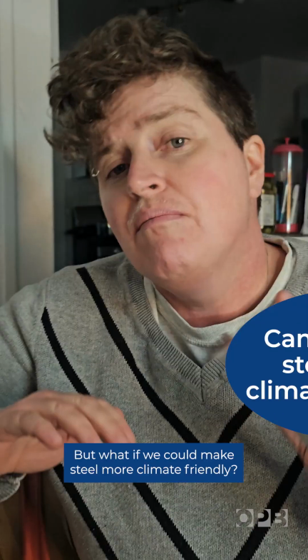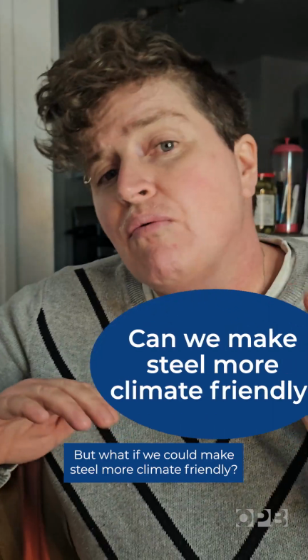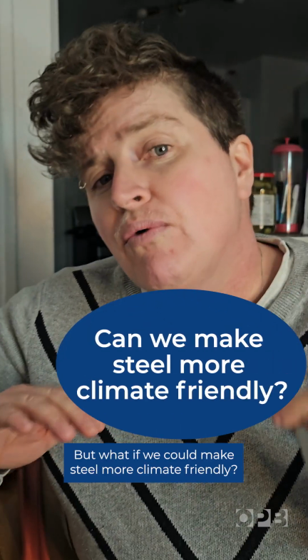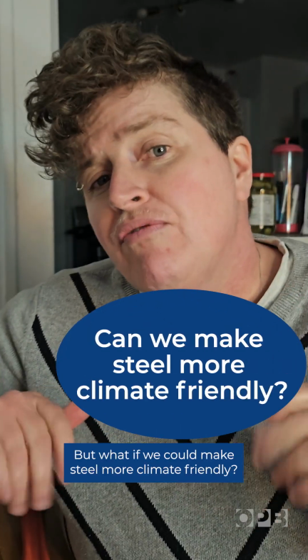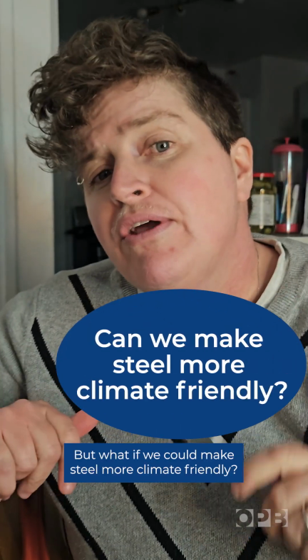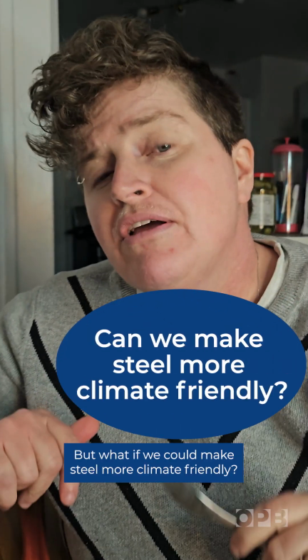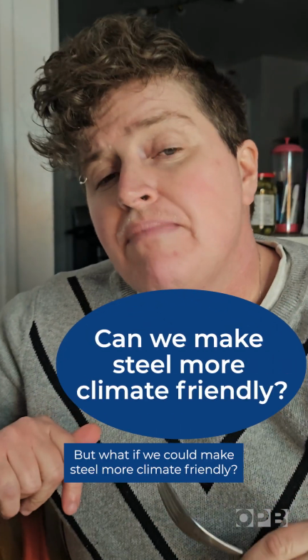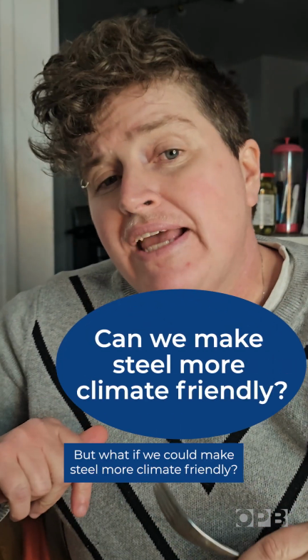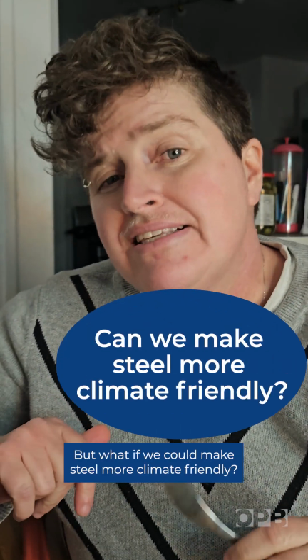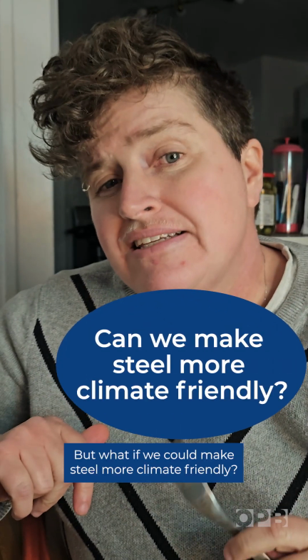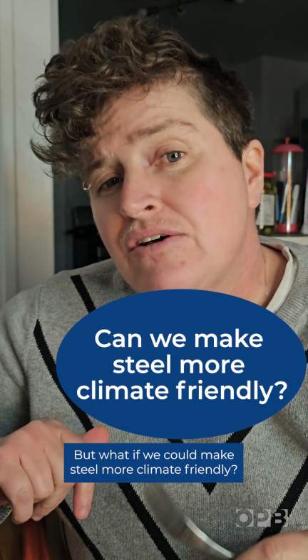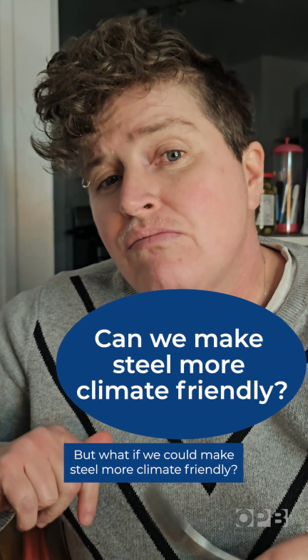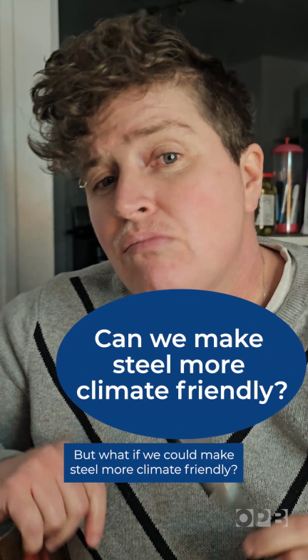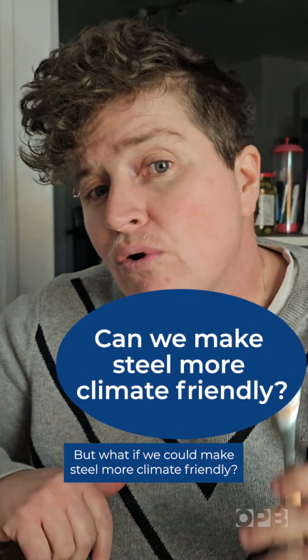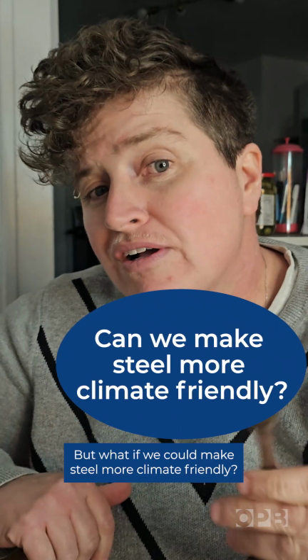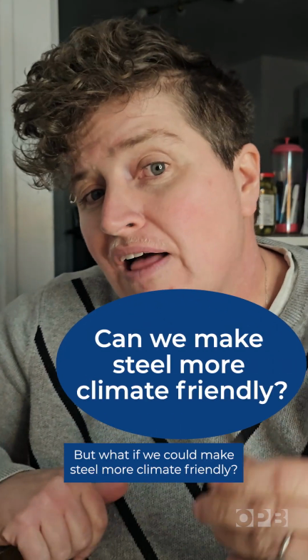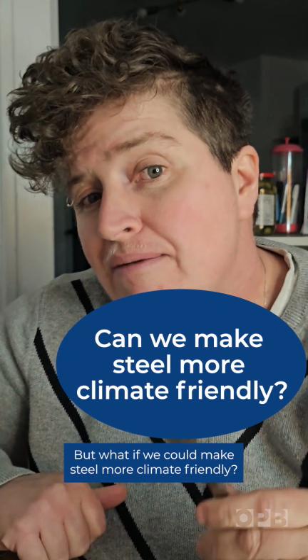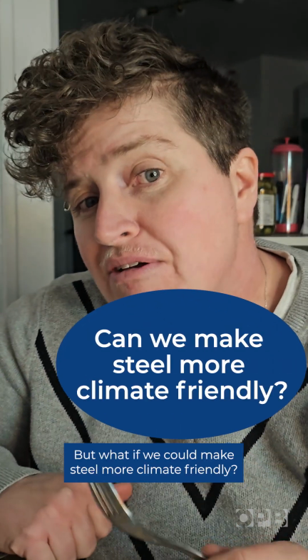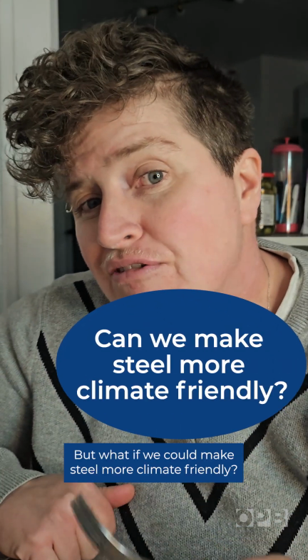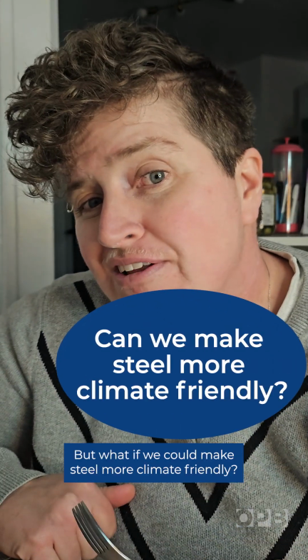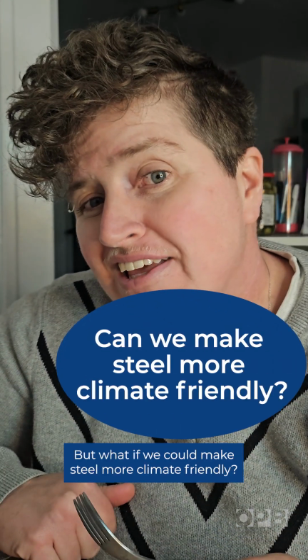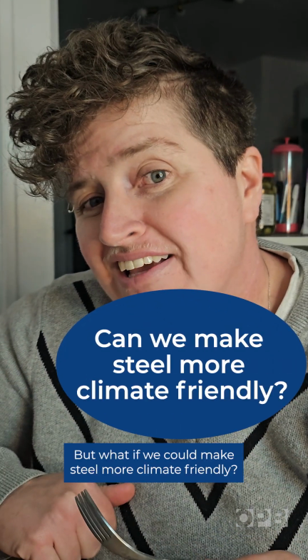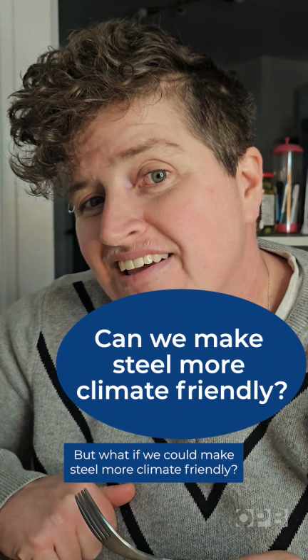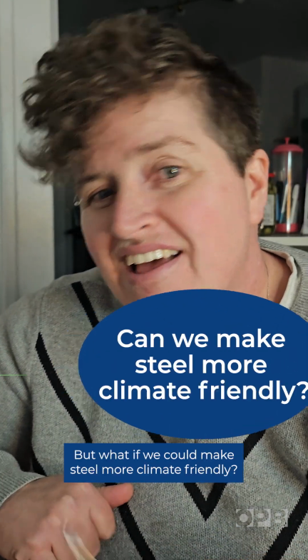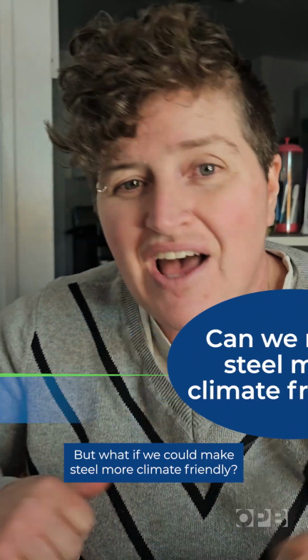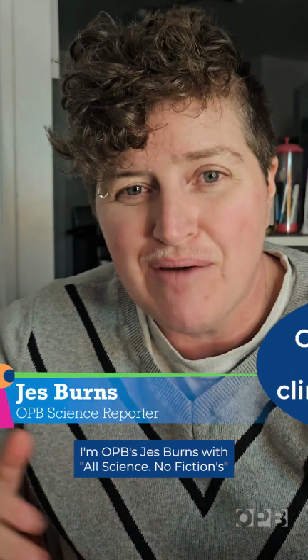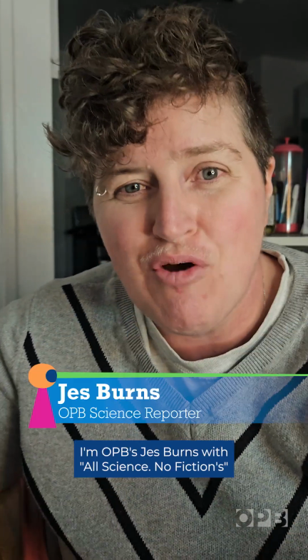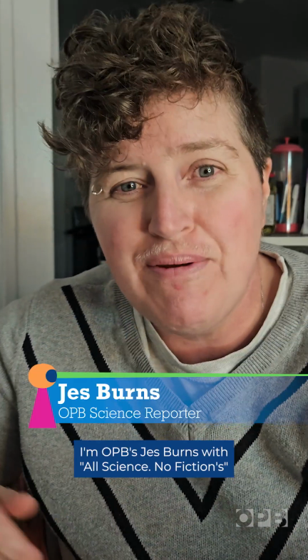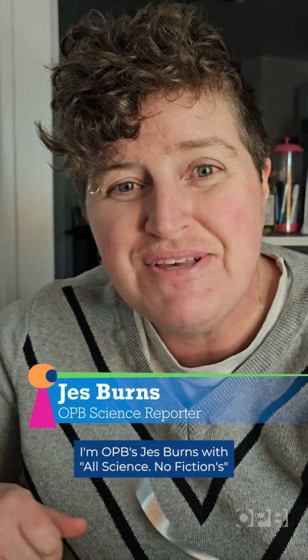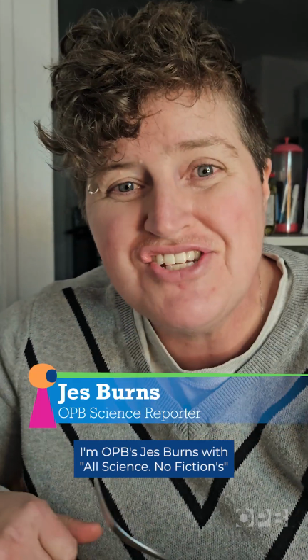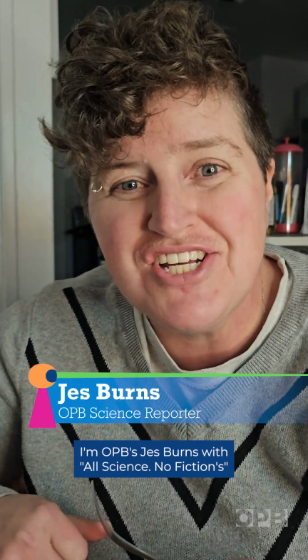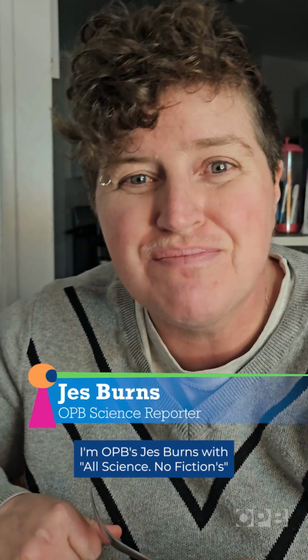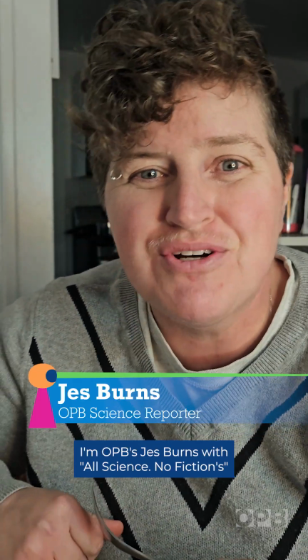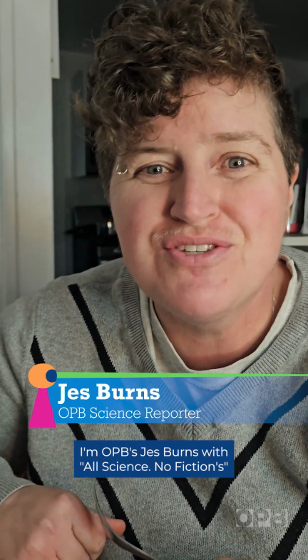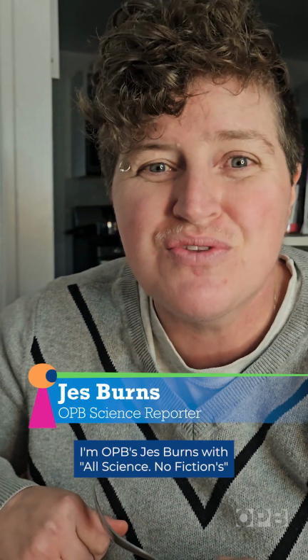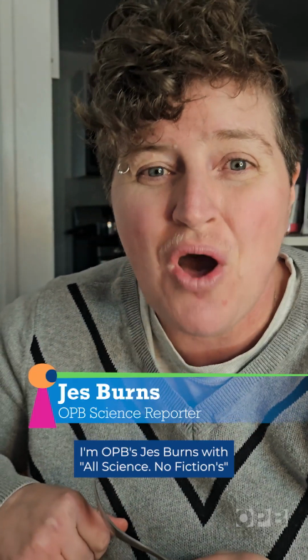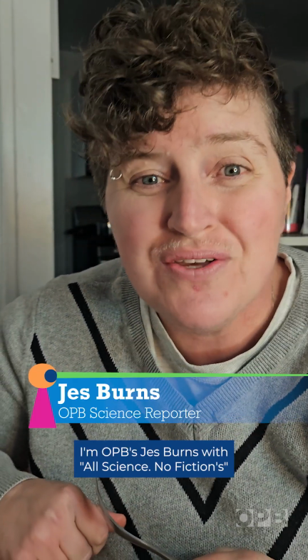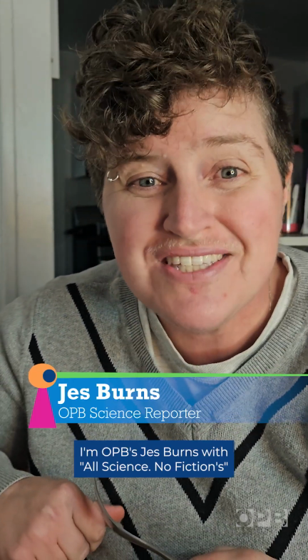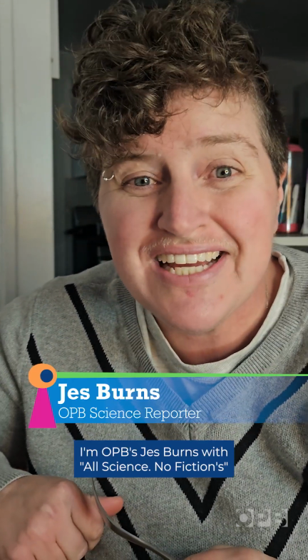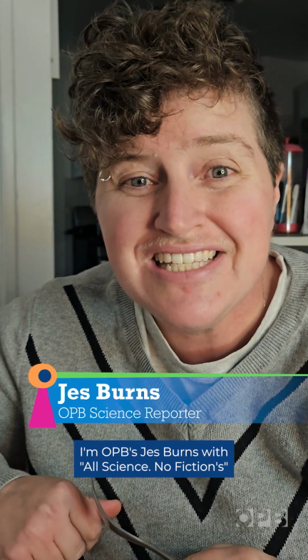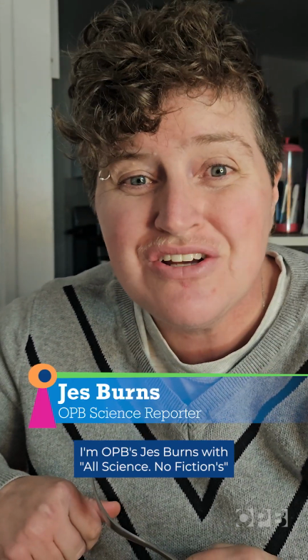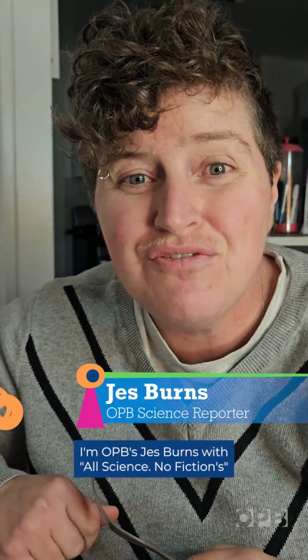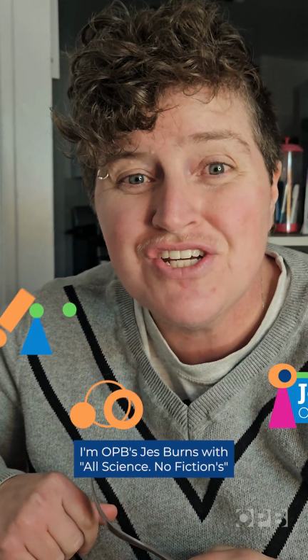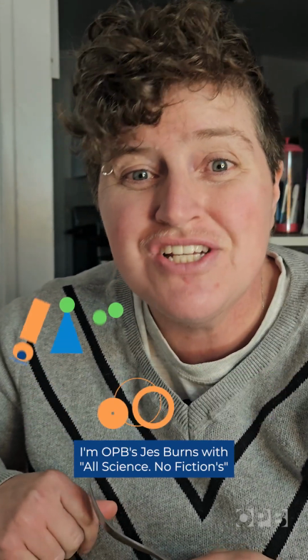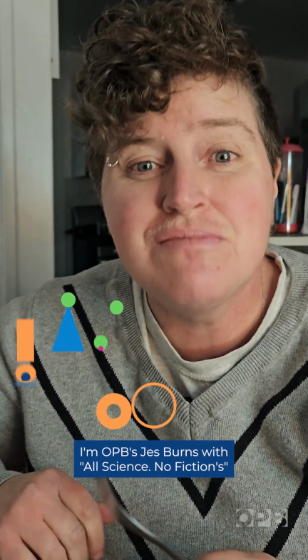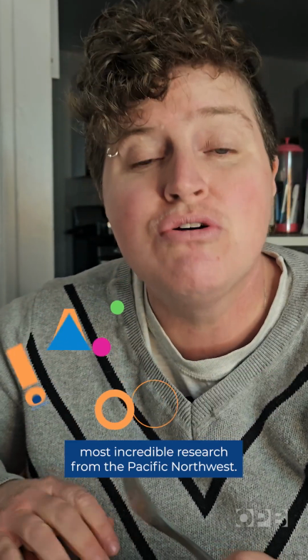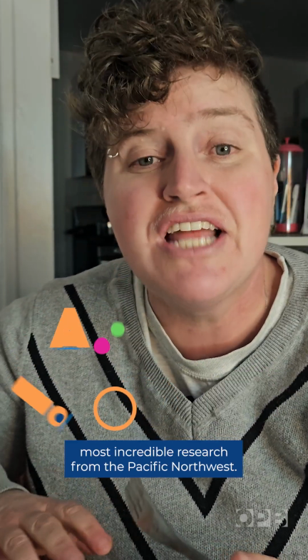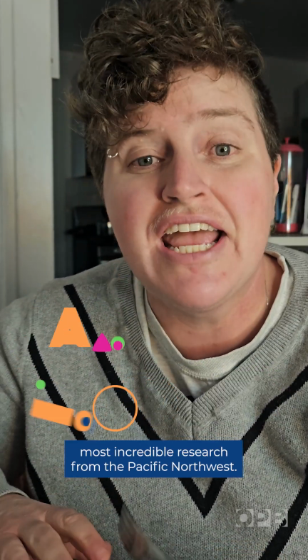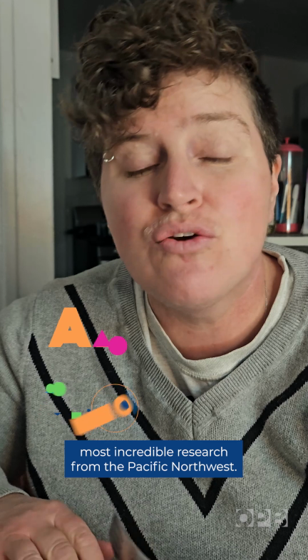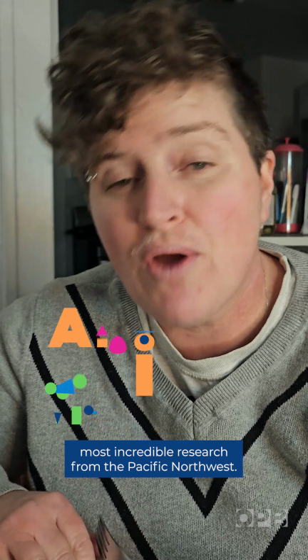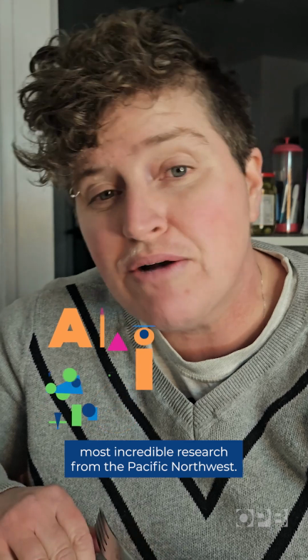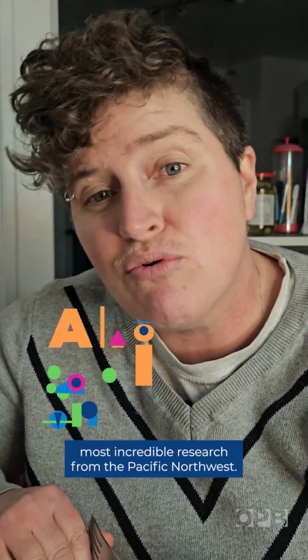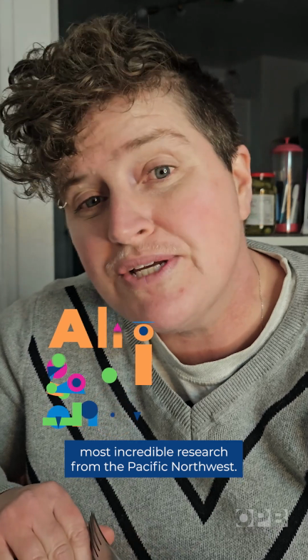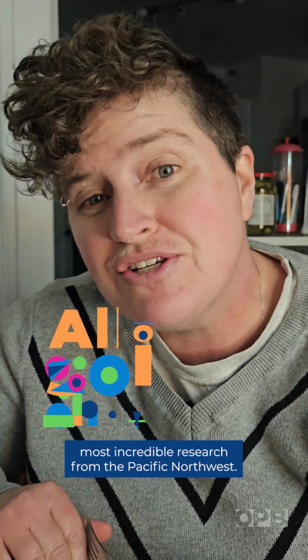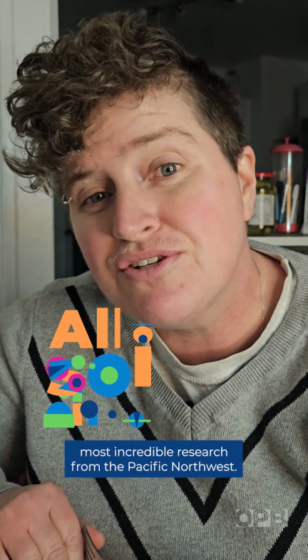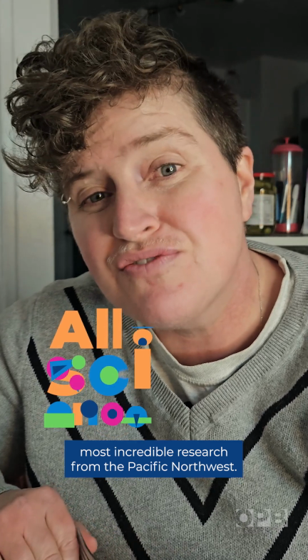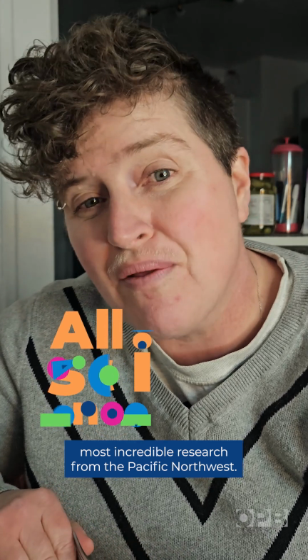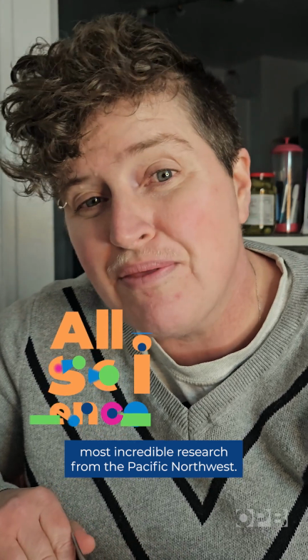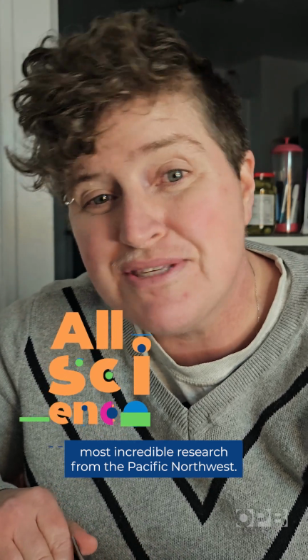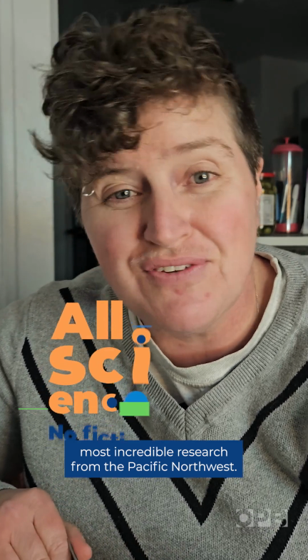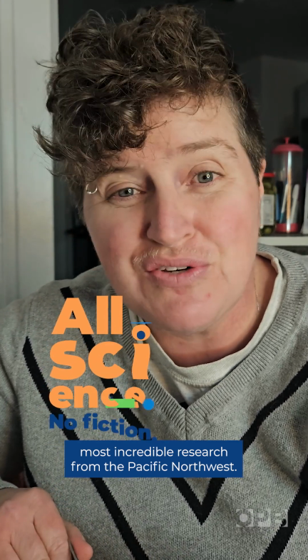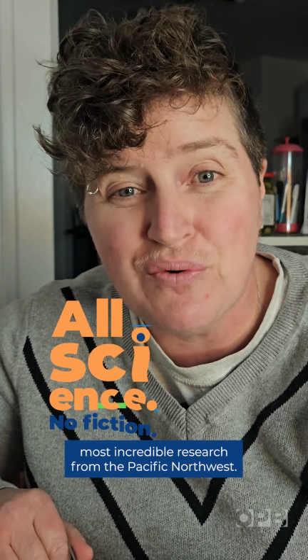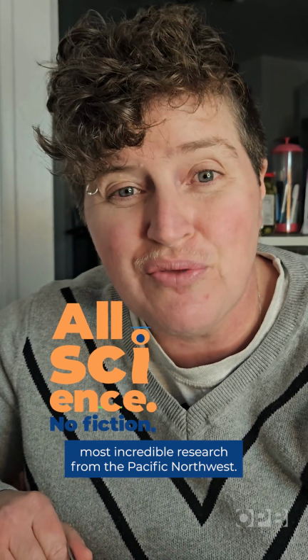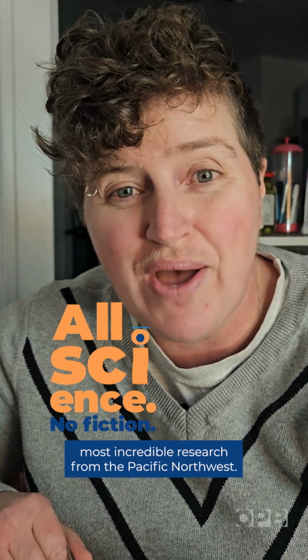But what if we could make steel more climate friendly? I'm OPV's Jess Burns with All Science No Fiction's most incredible research from the Pacific Northwest.